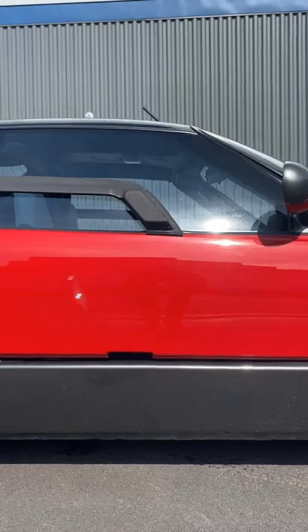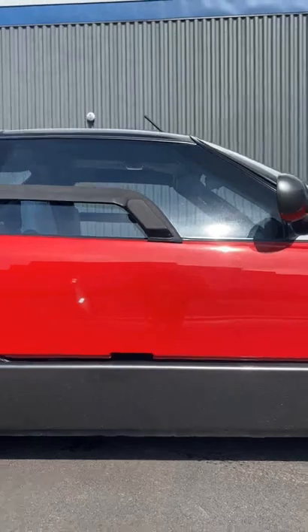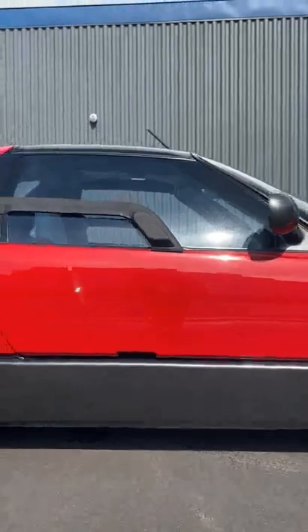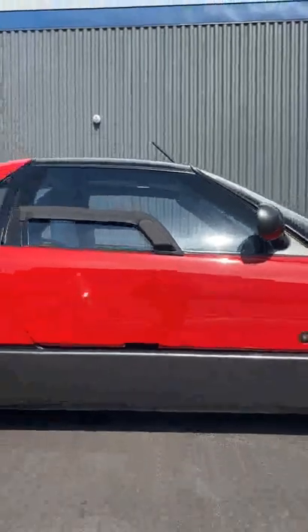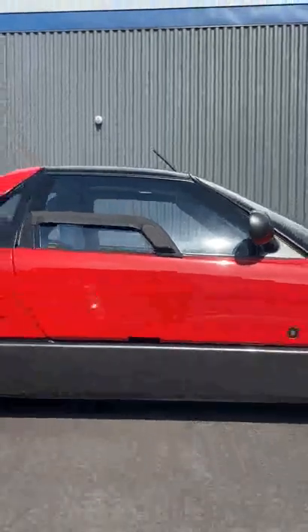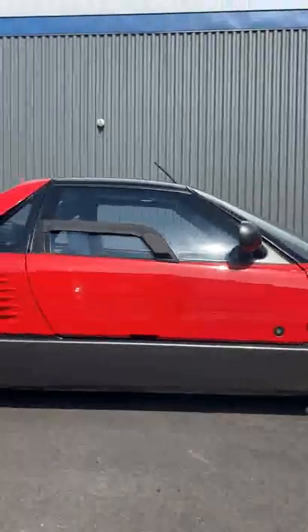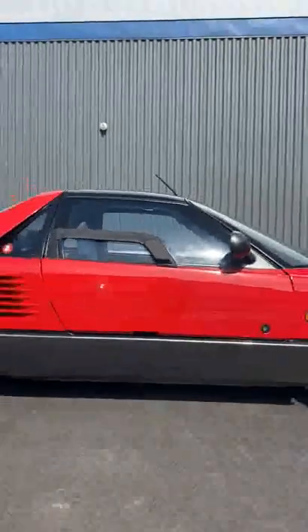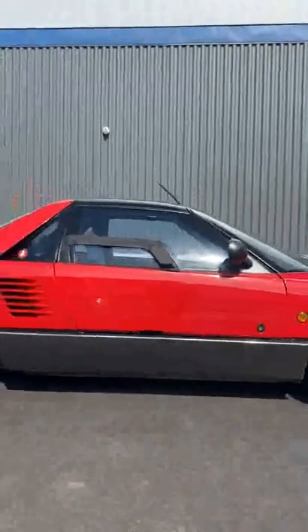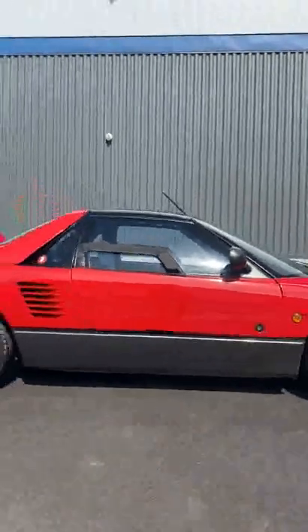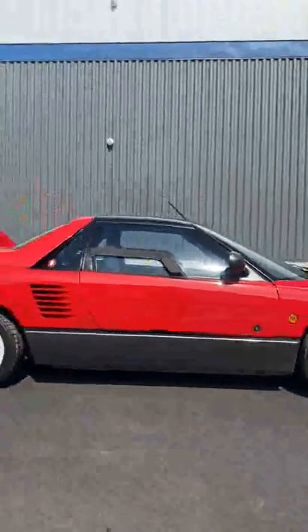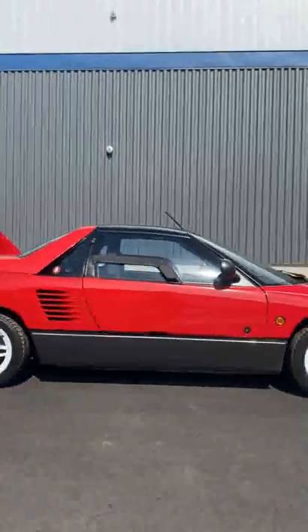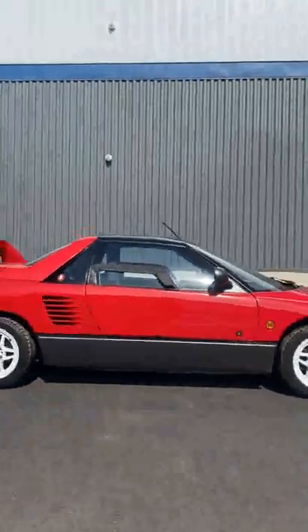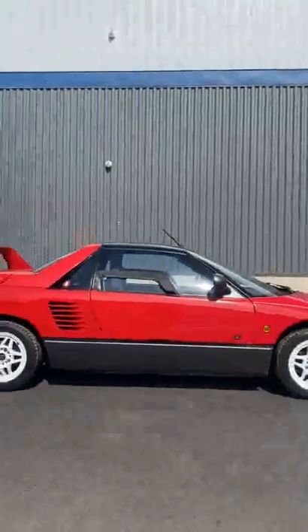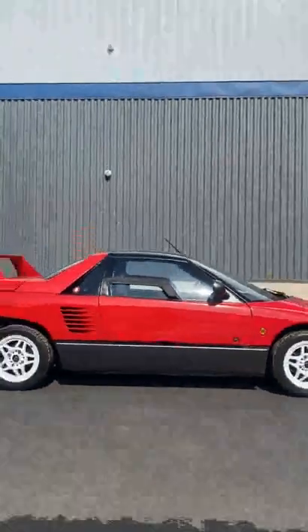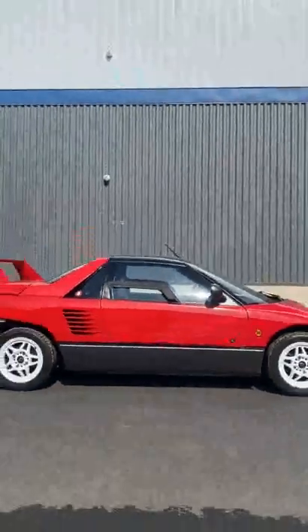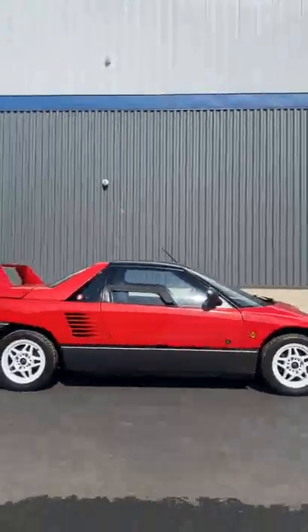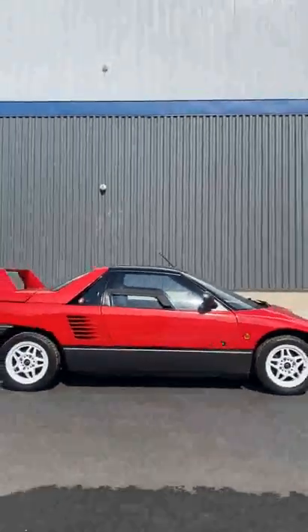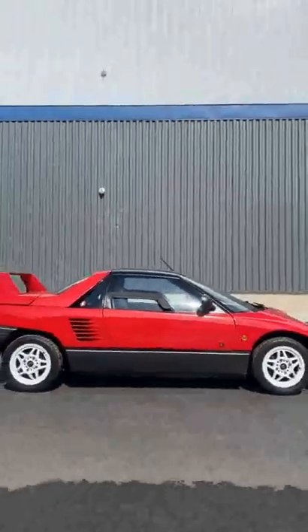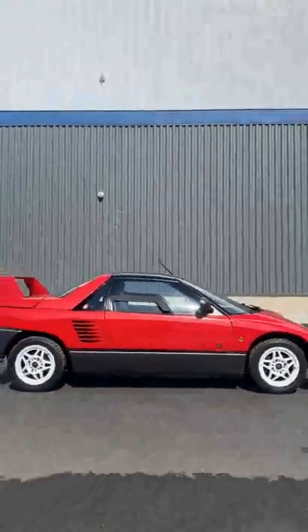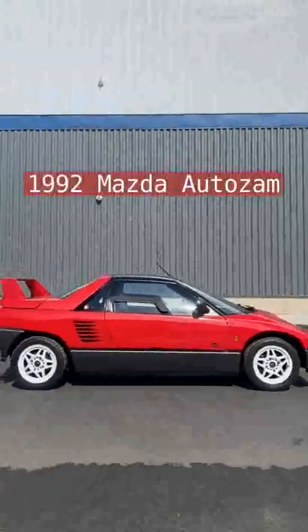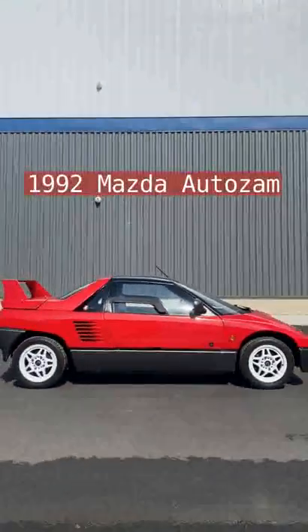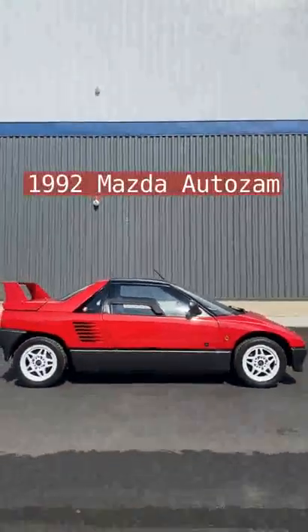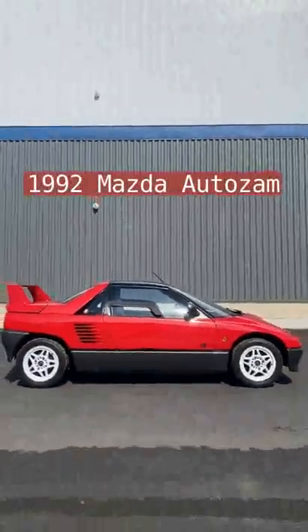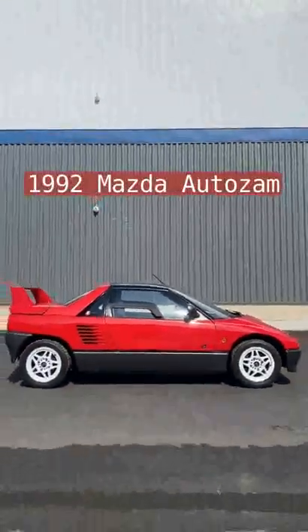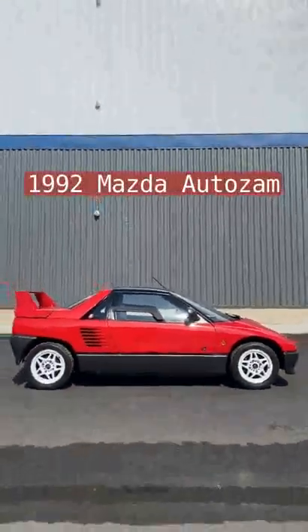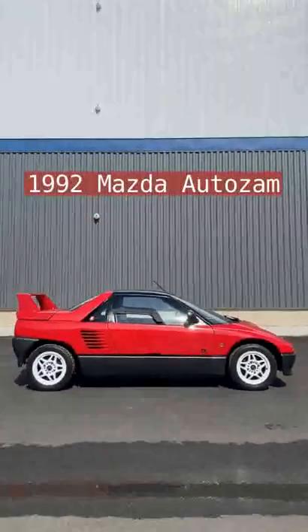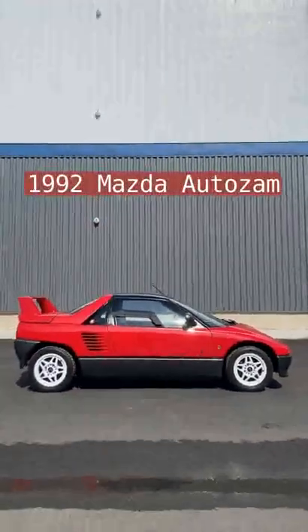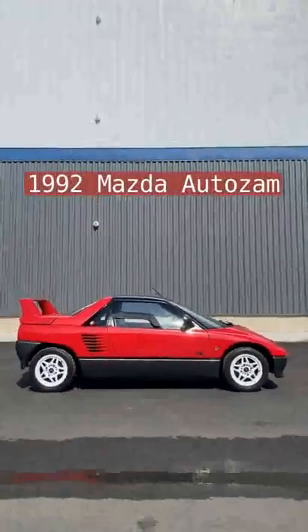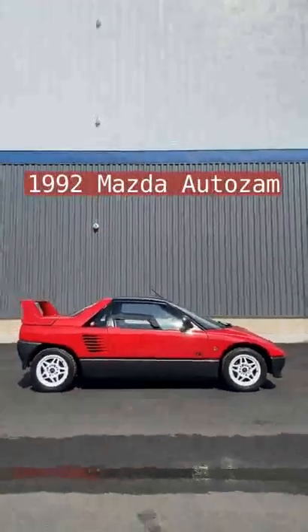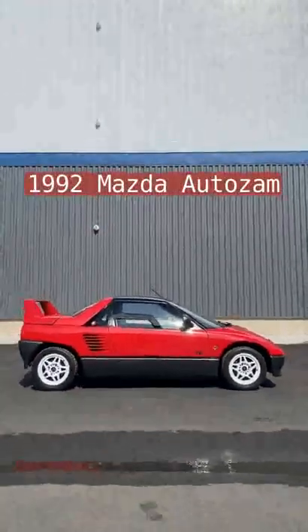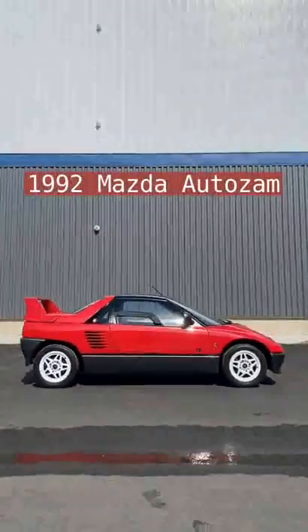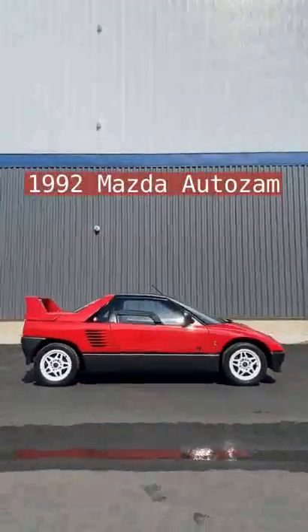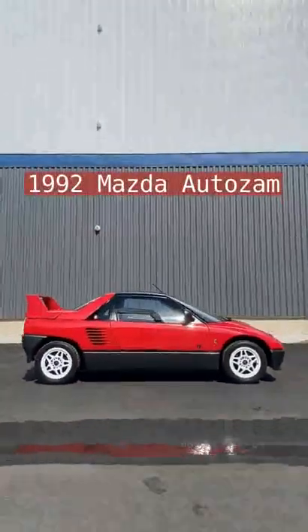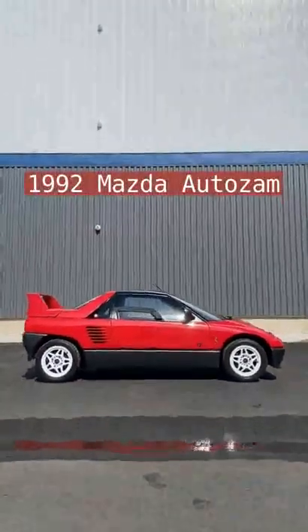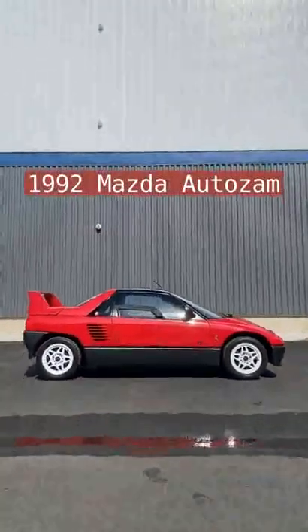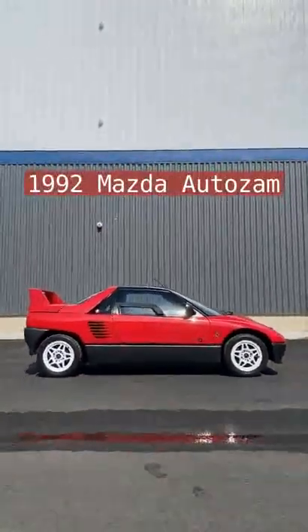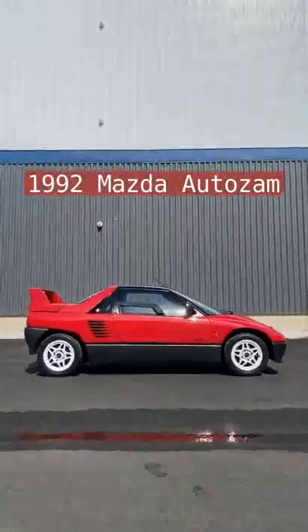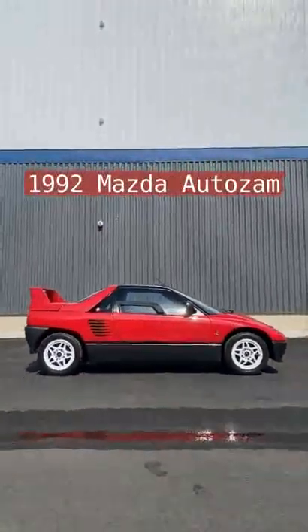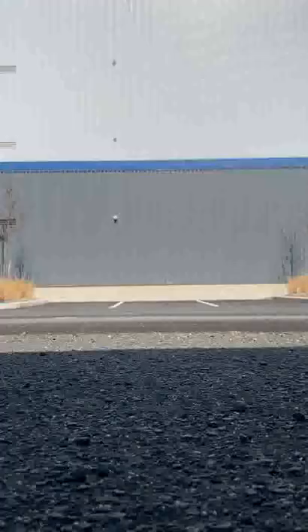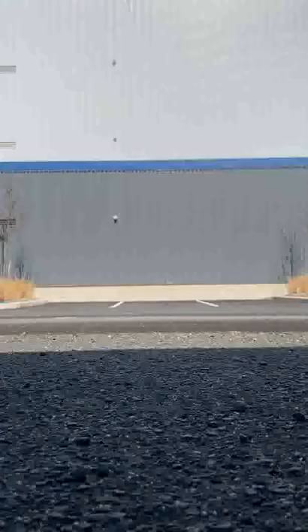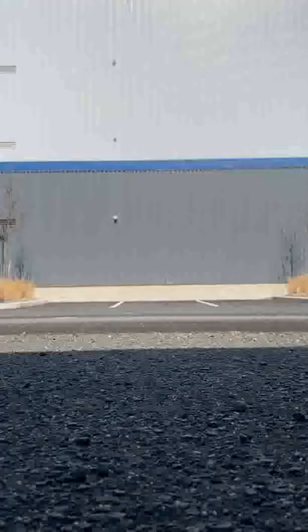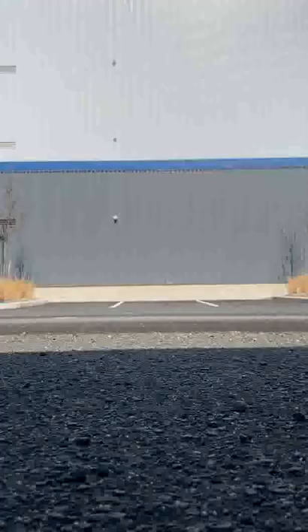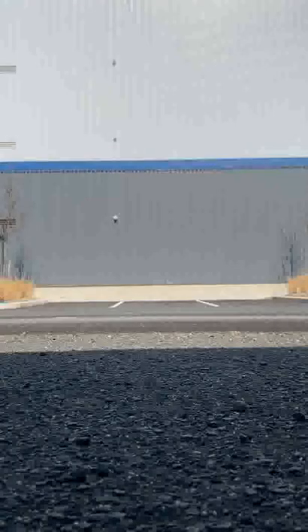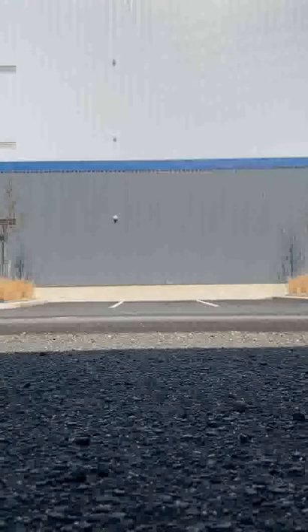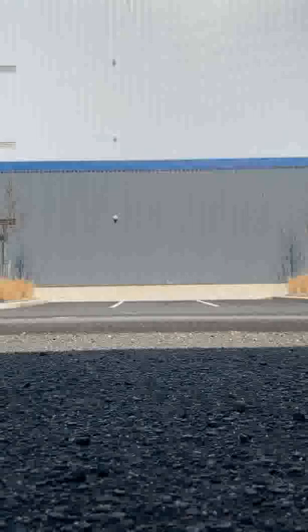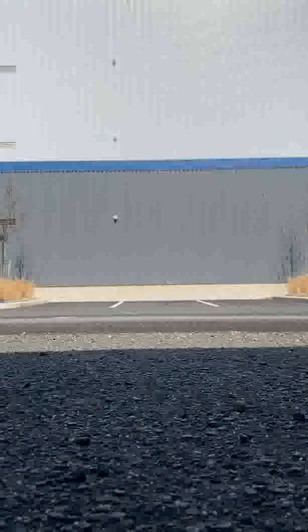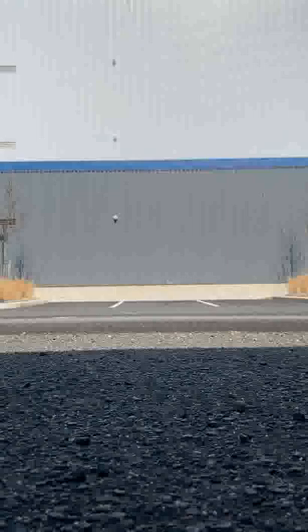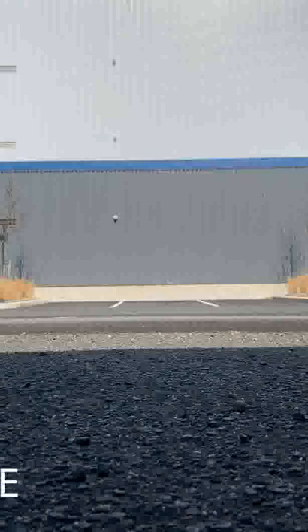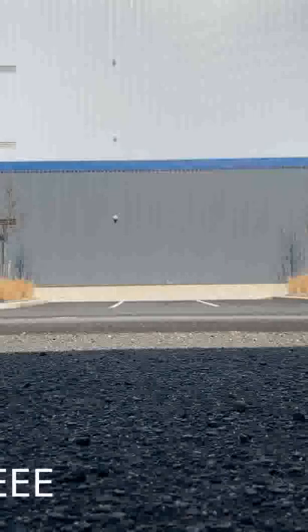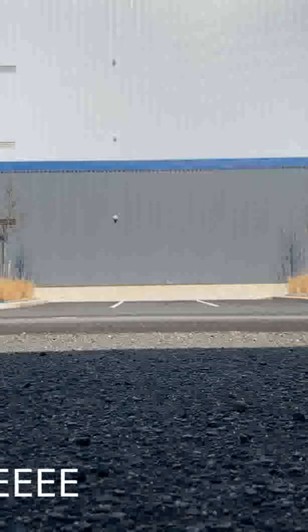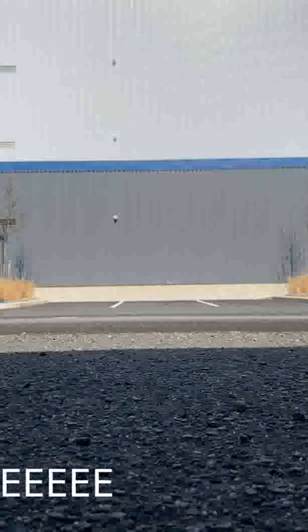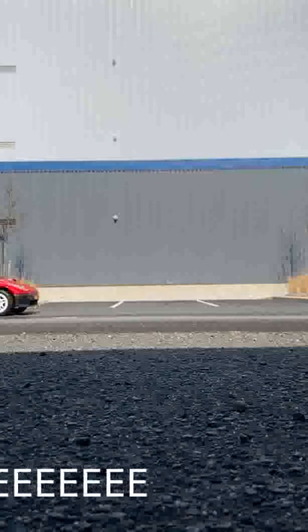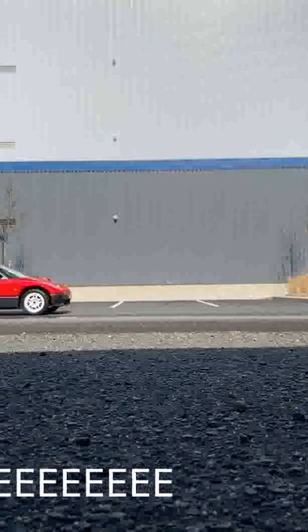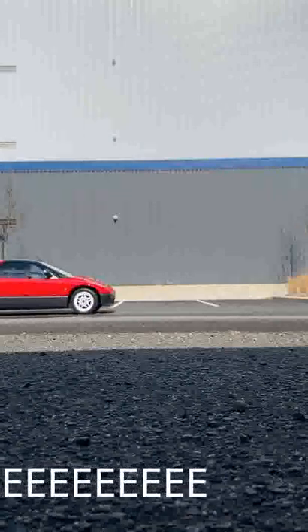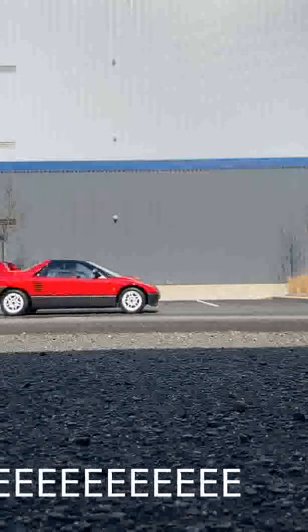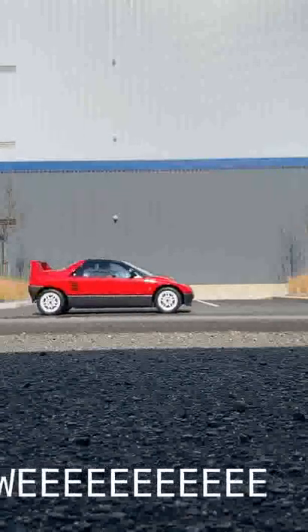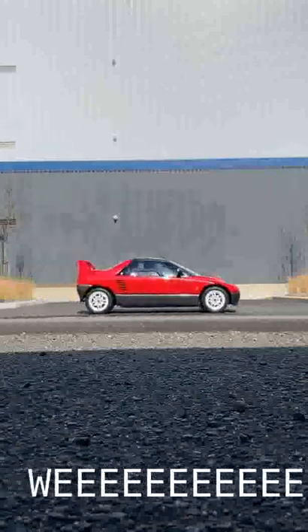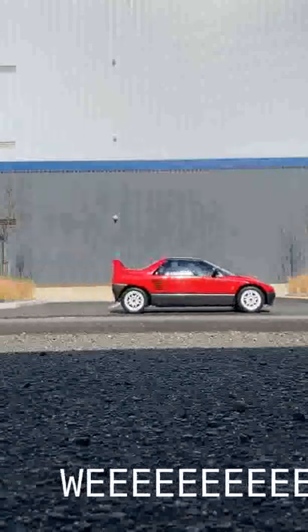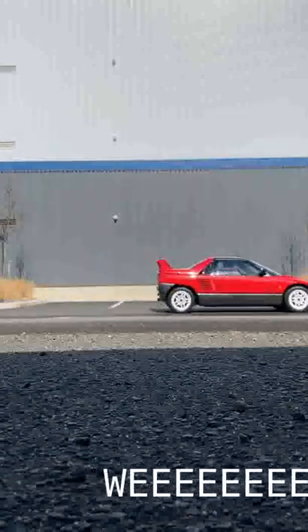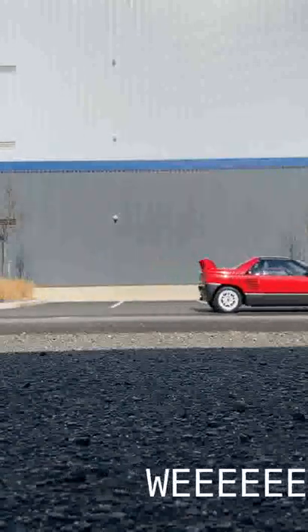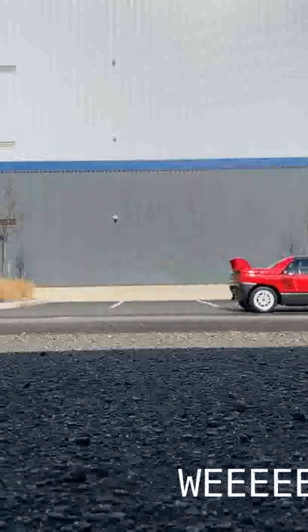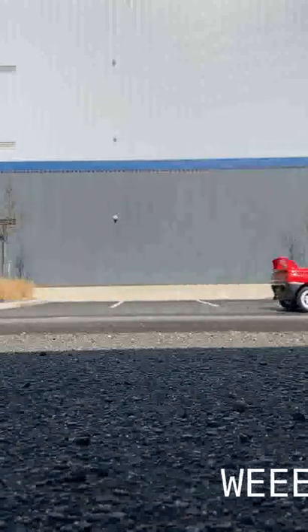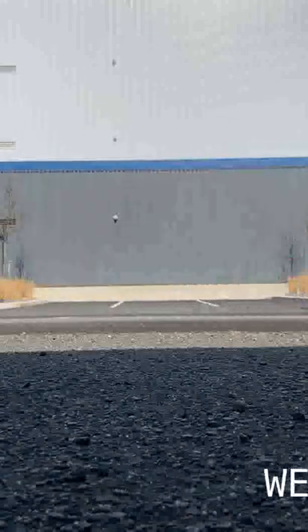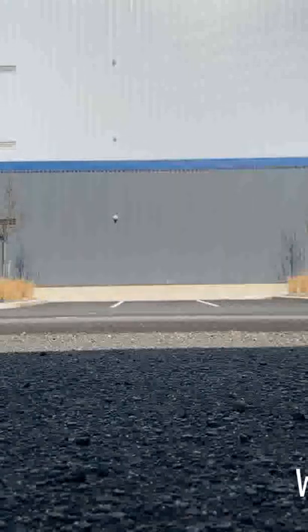Today we have a 1992 Mazda AutoZam. It's a fun, quirky little car with a ton of cool features that I'll be showing you.